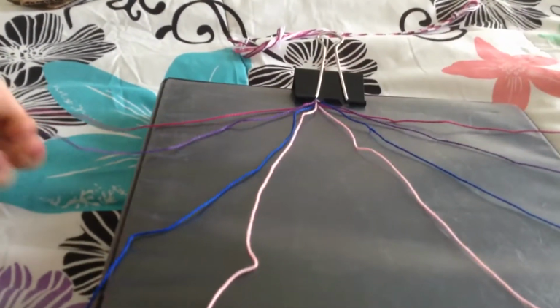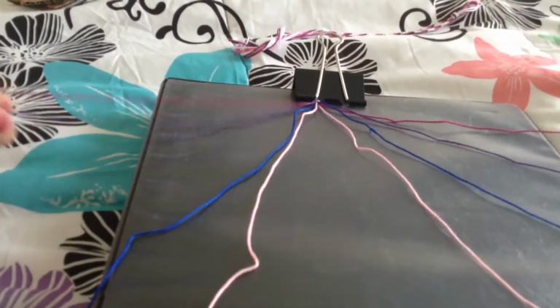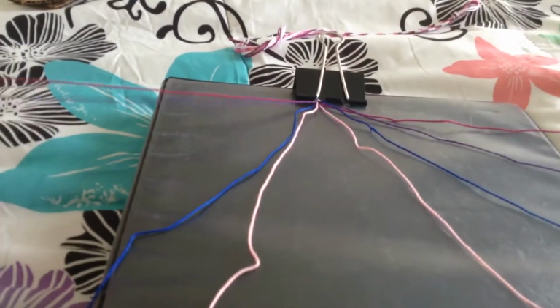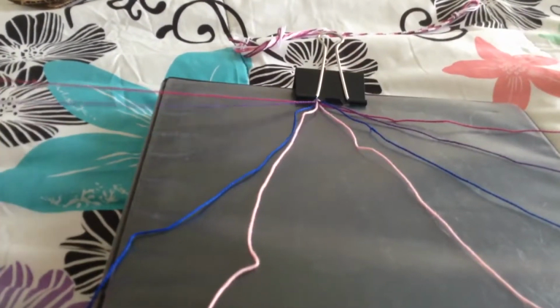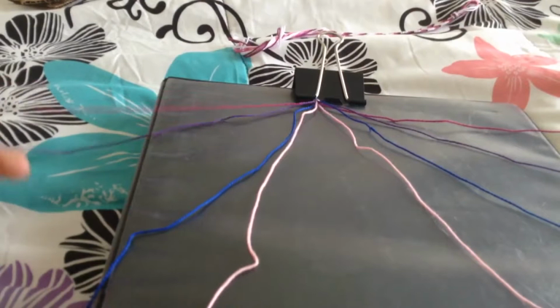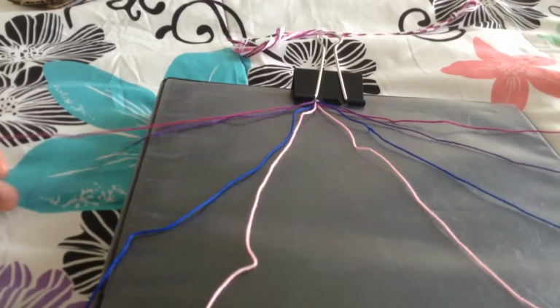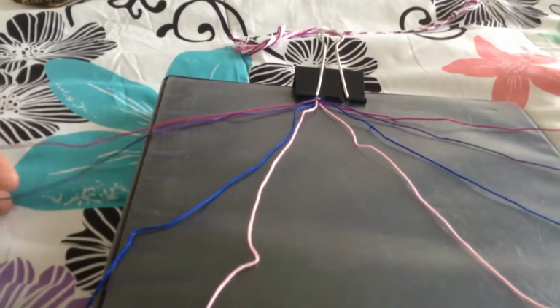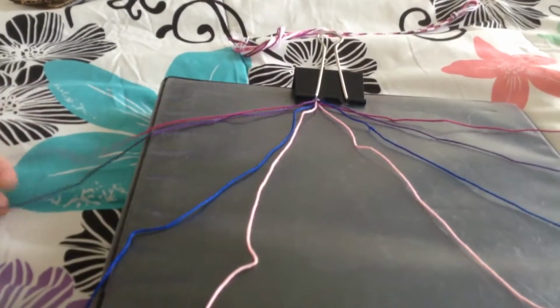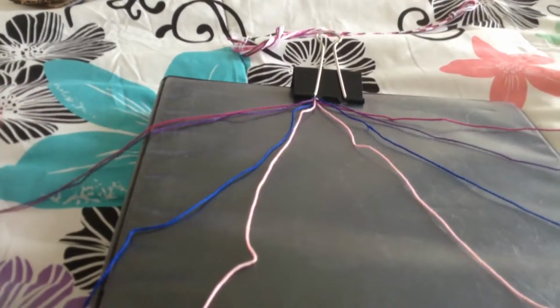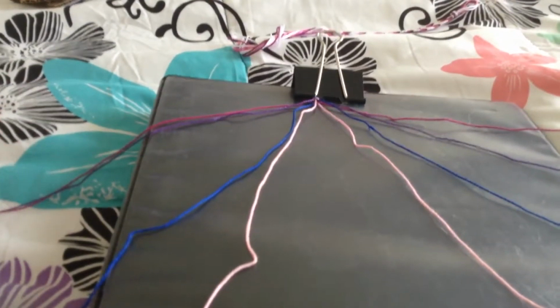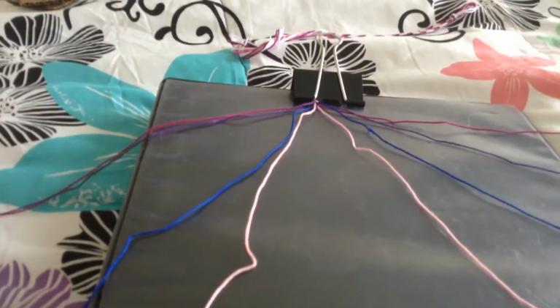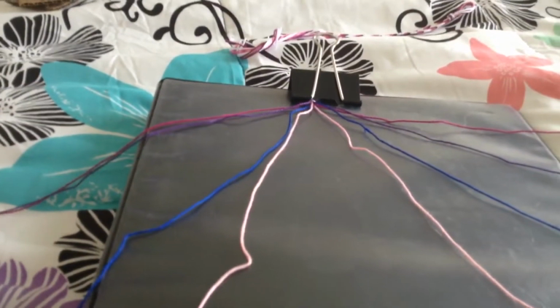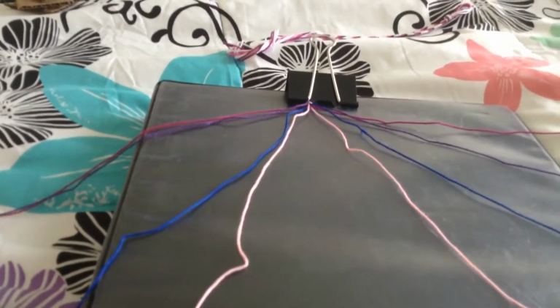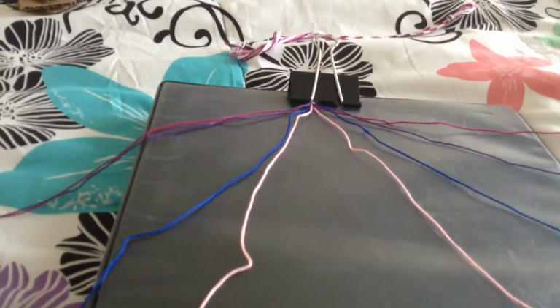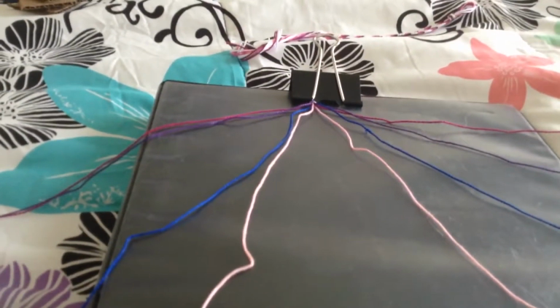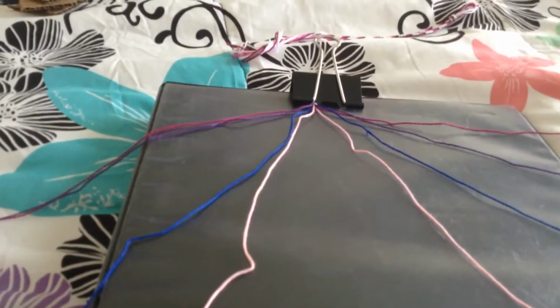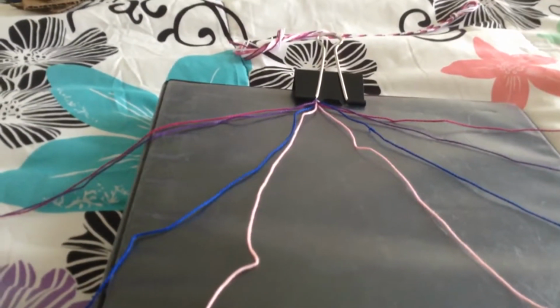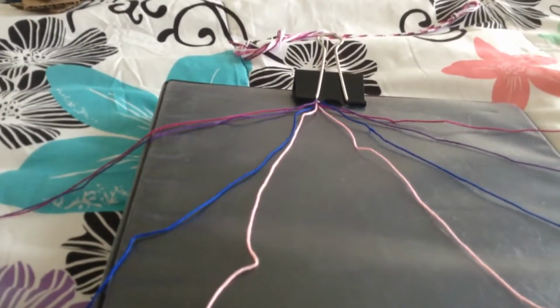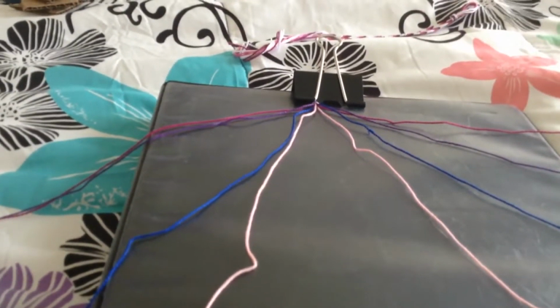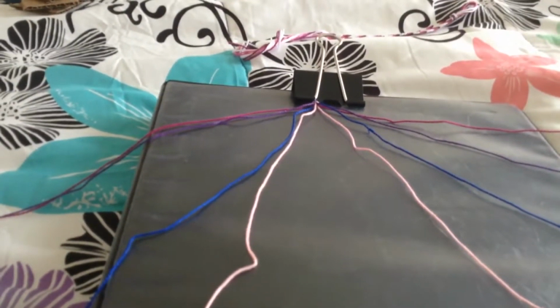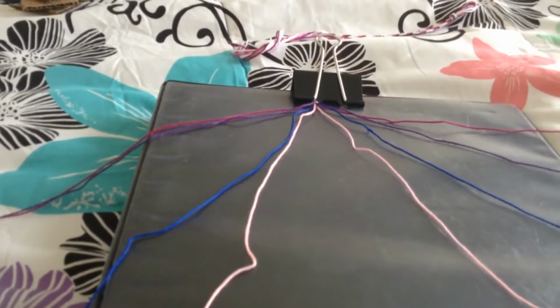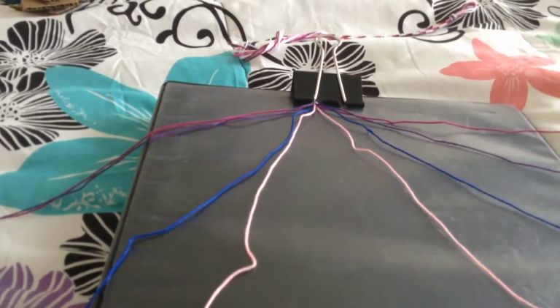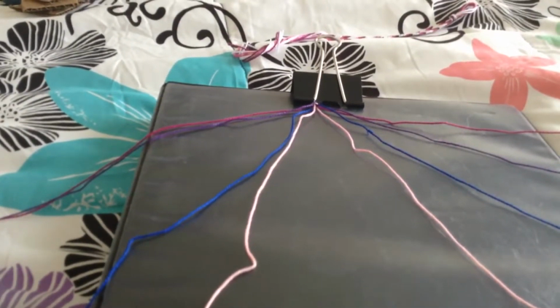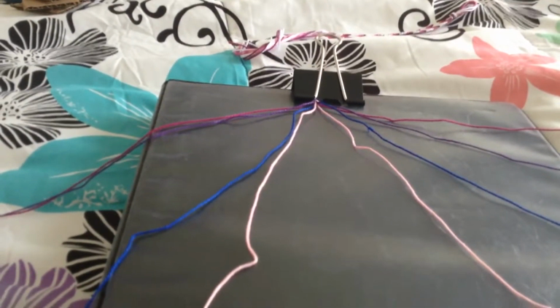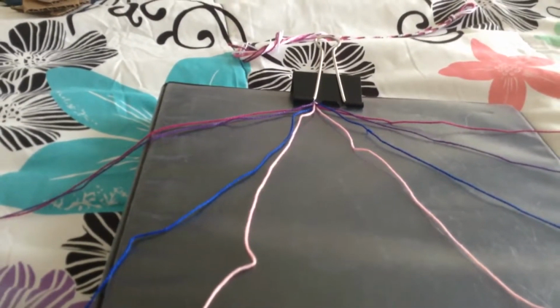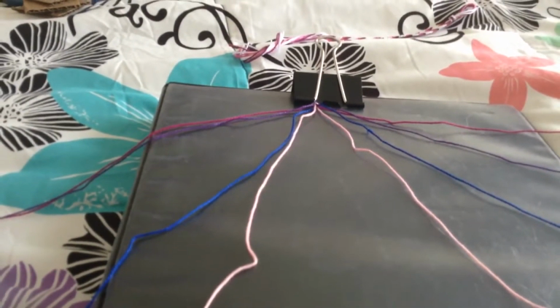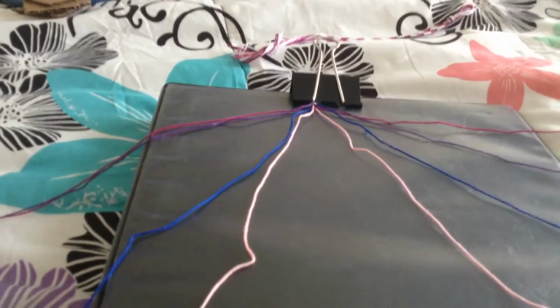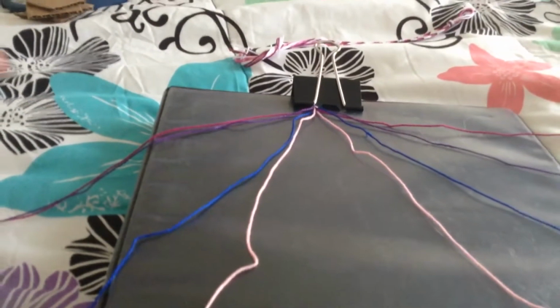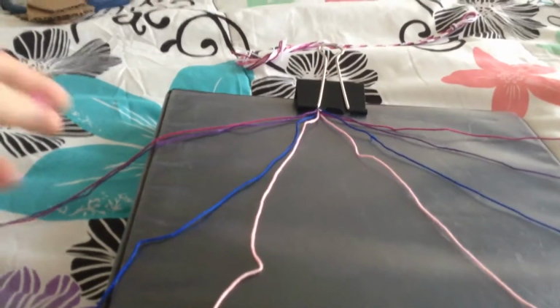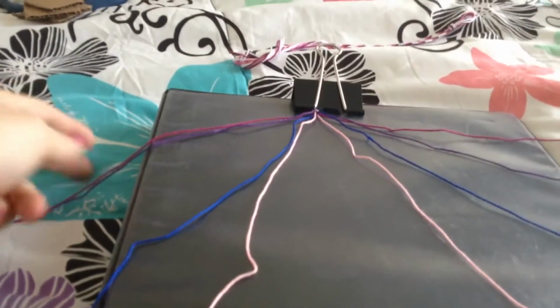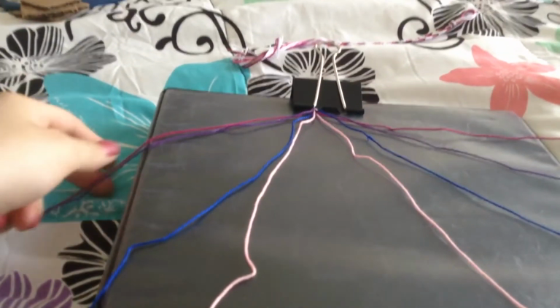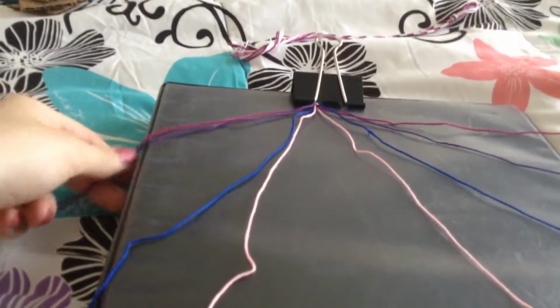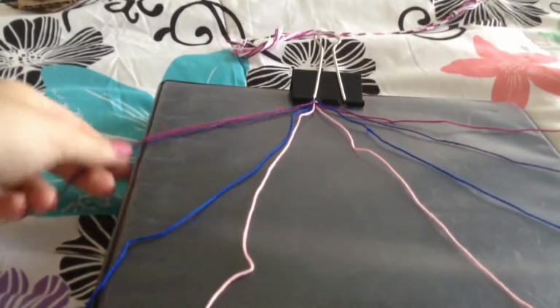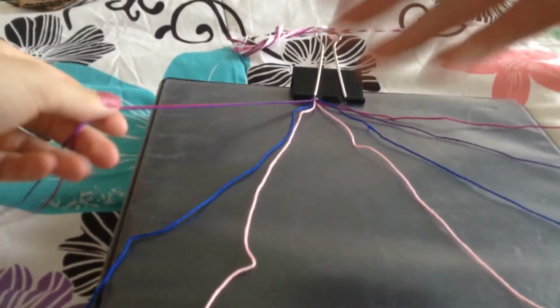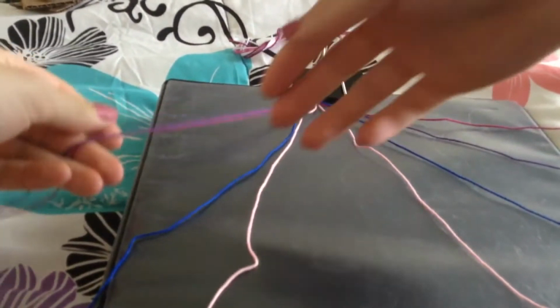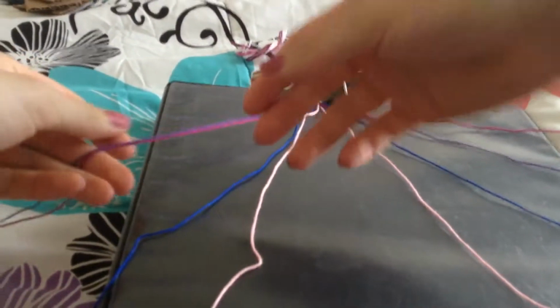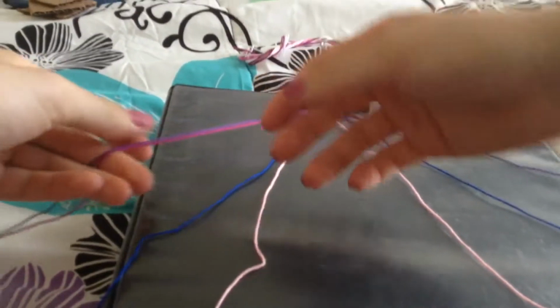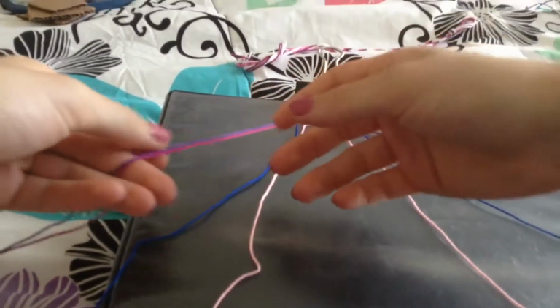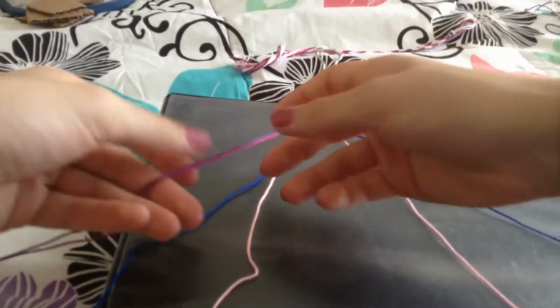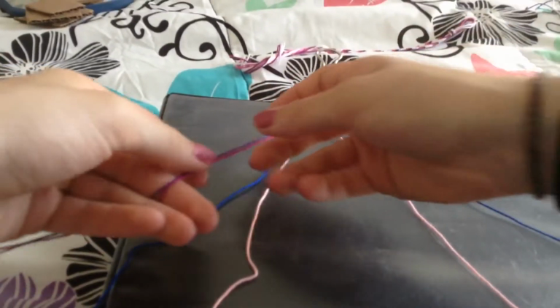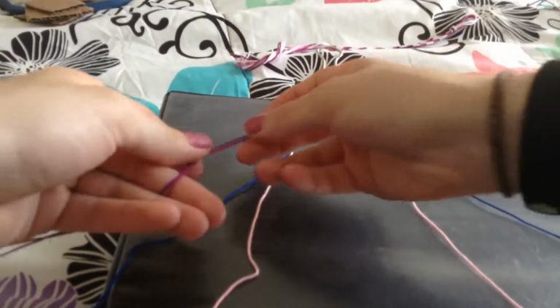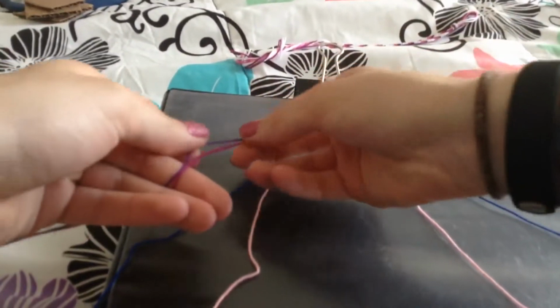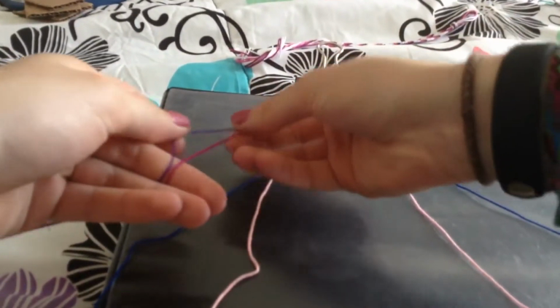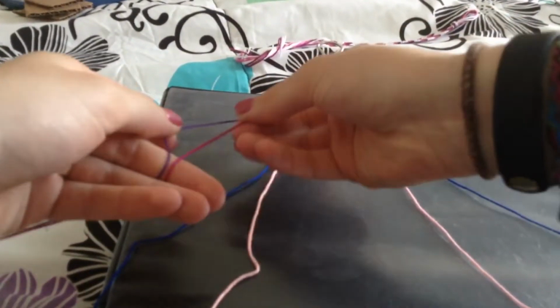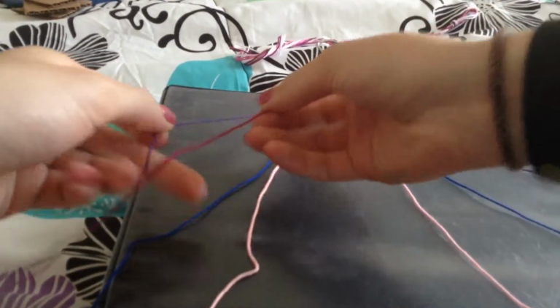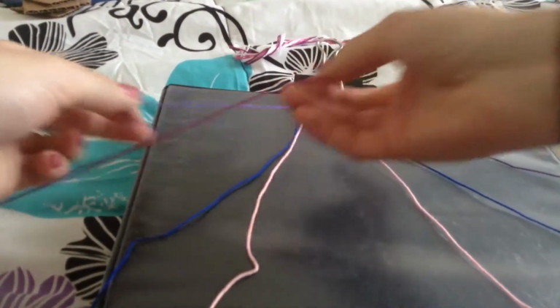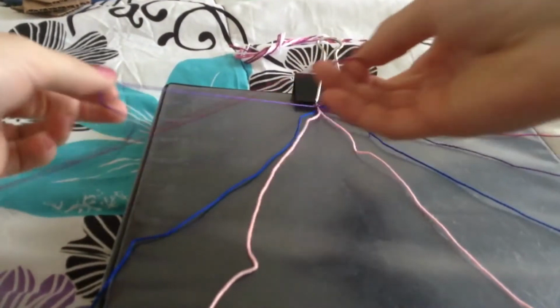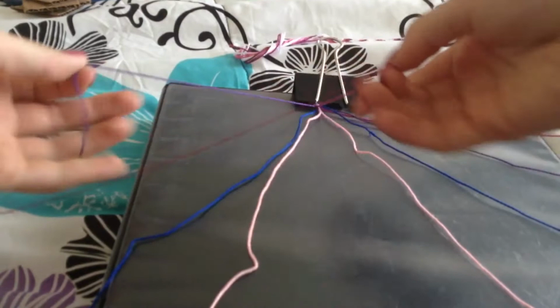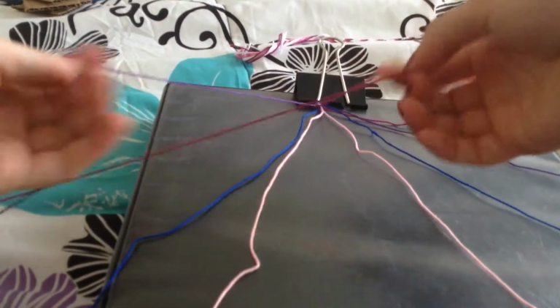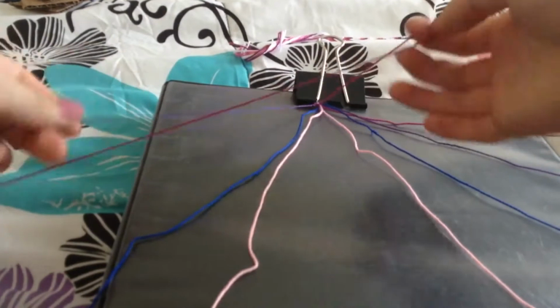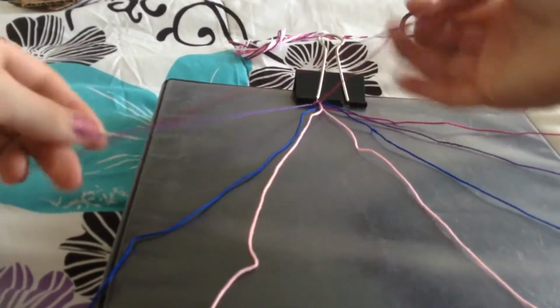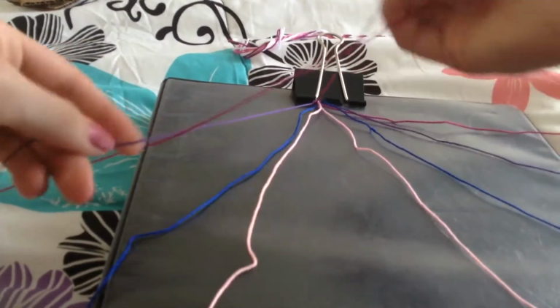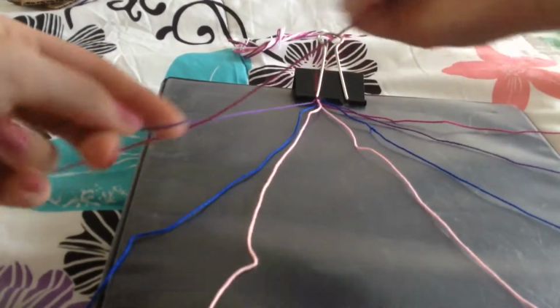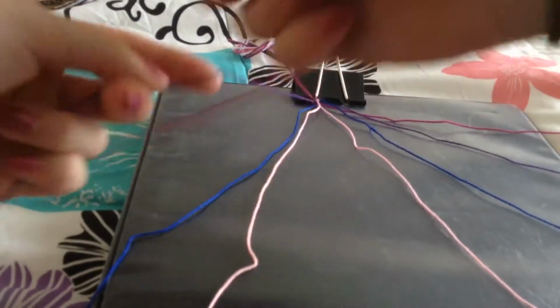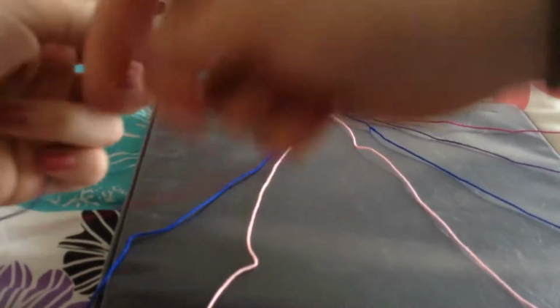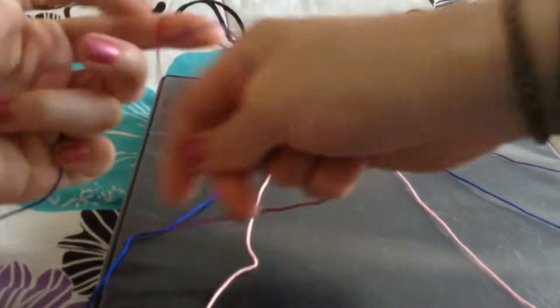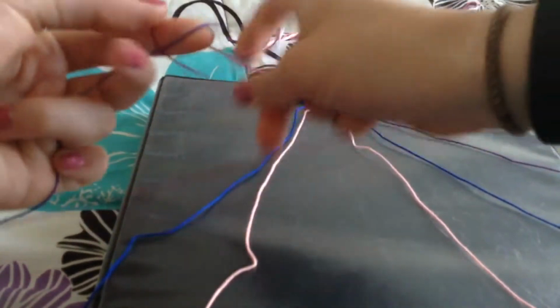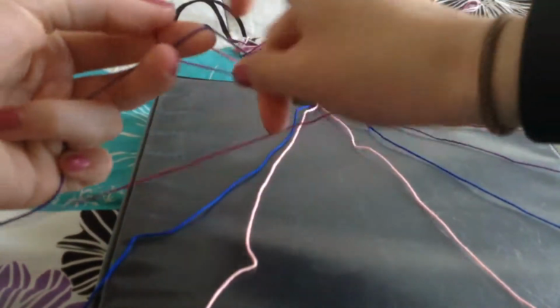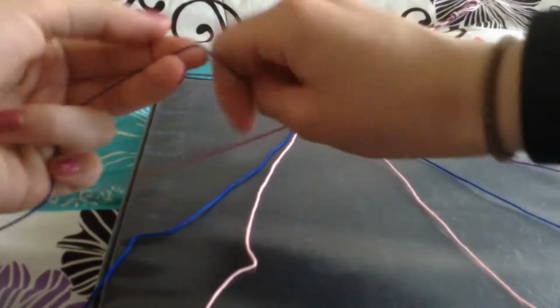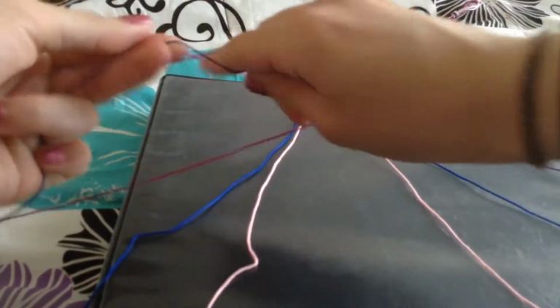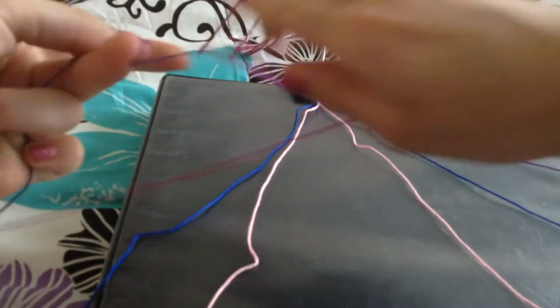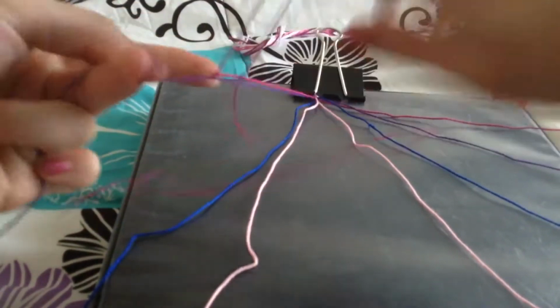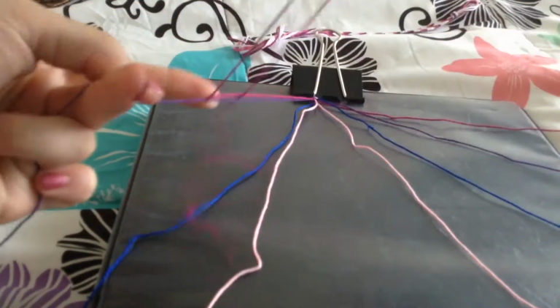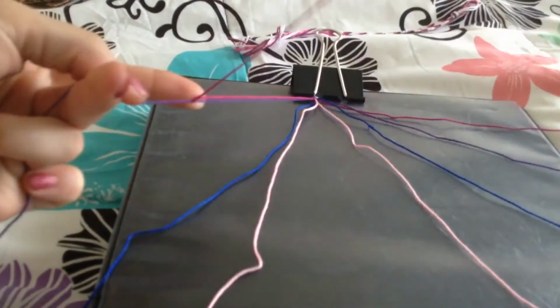You're going to need to know how to do a forwards knot and a backwards knot. That's the only thing you need to know how to do for this.